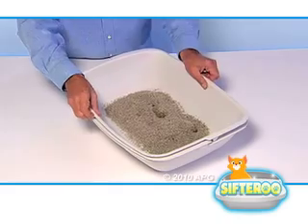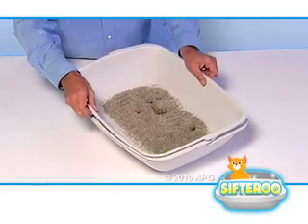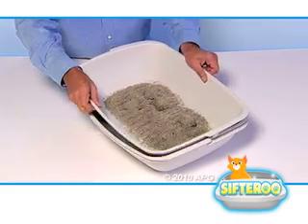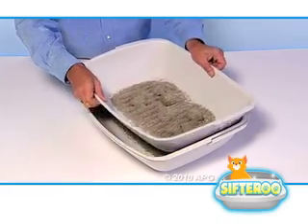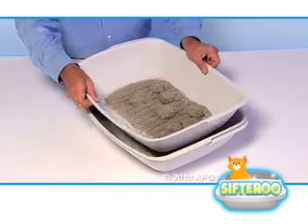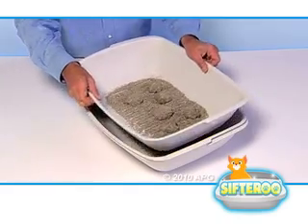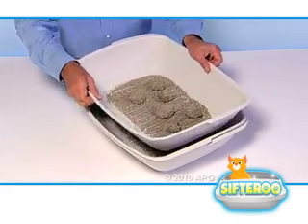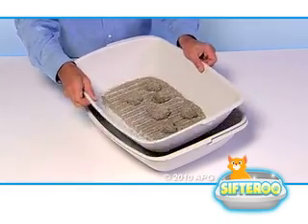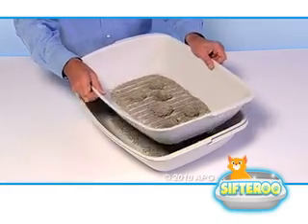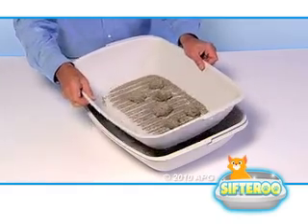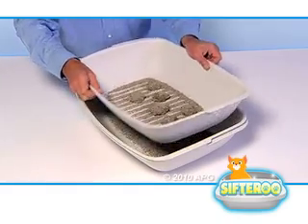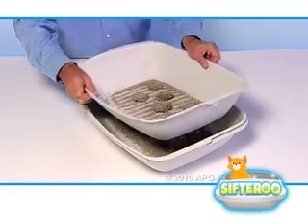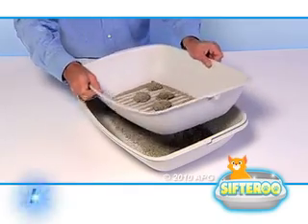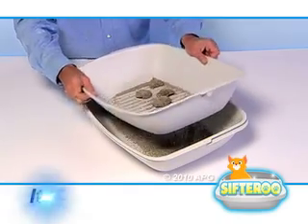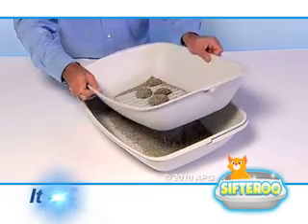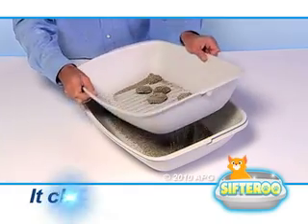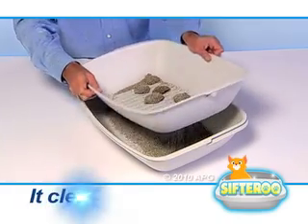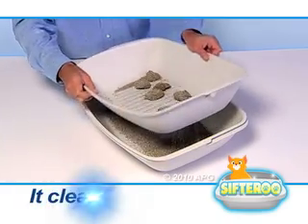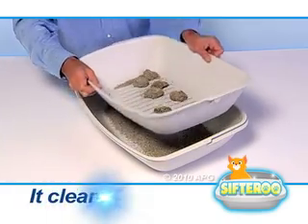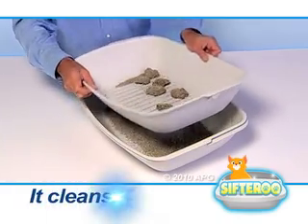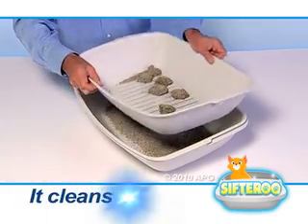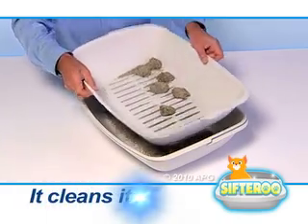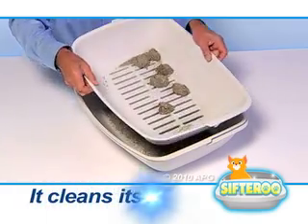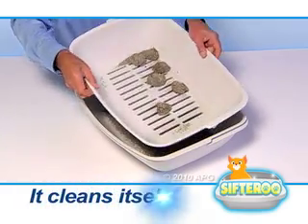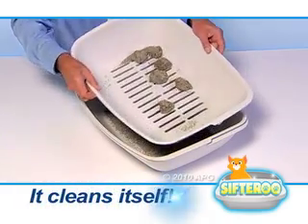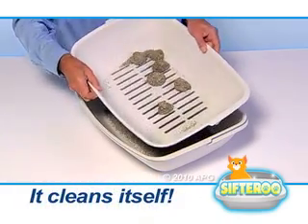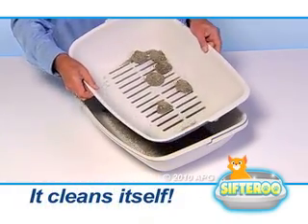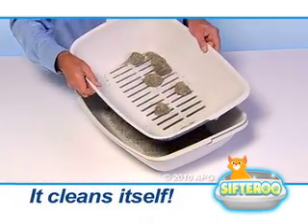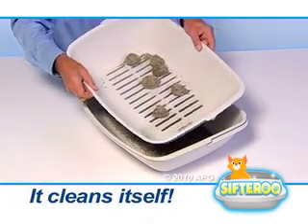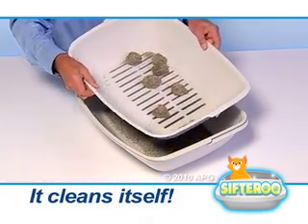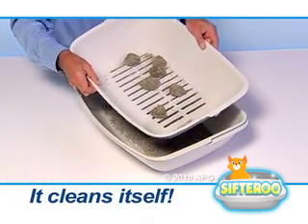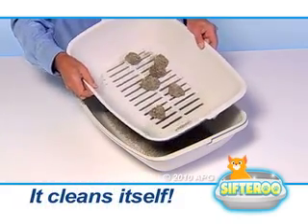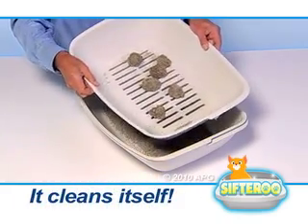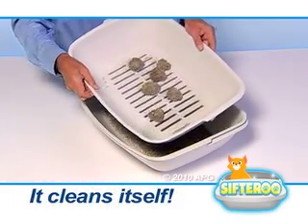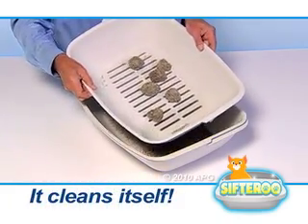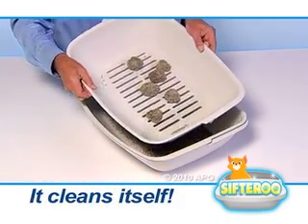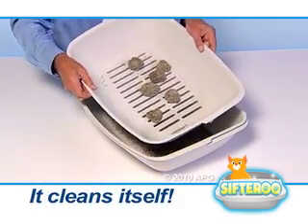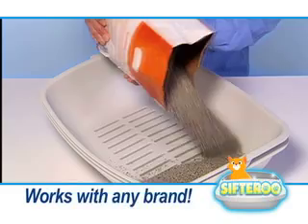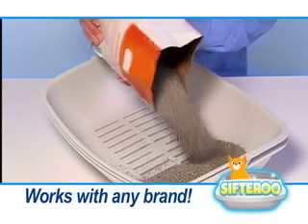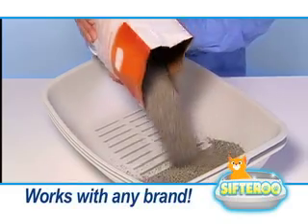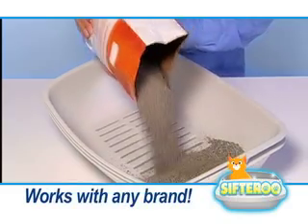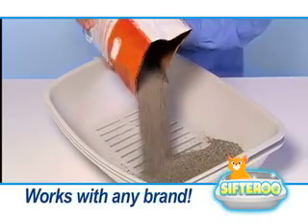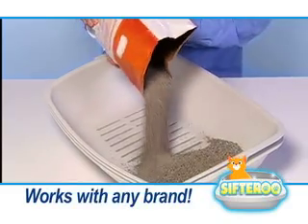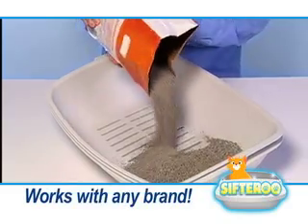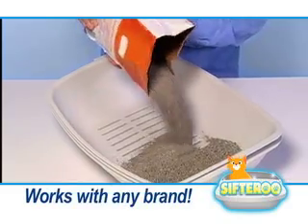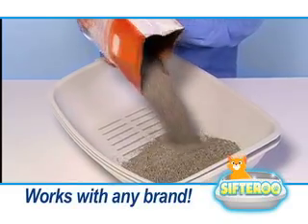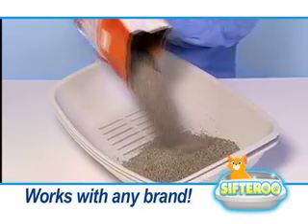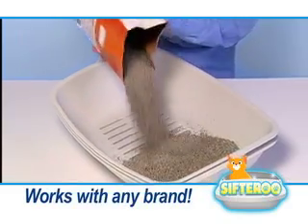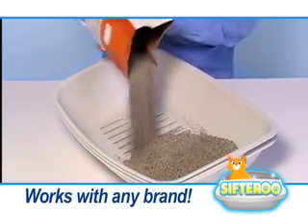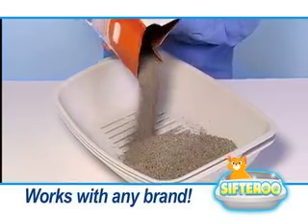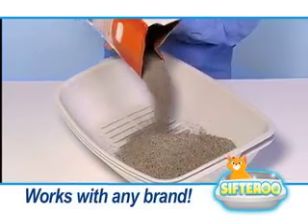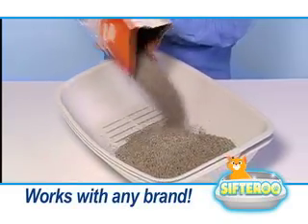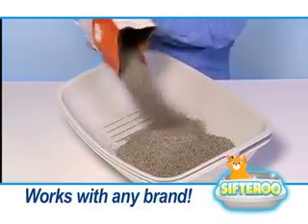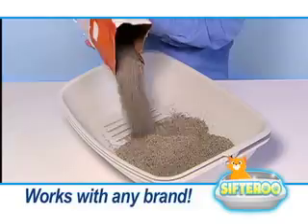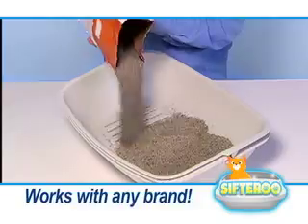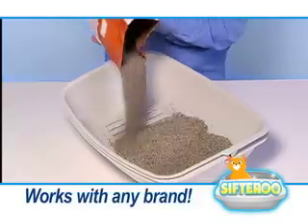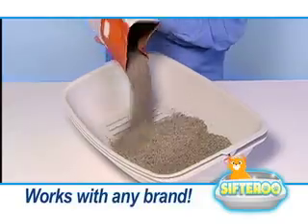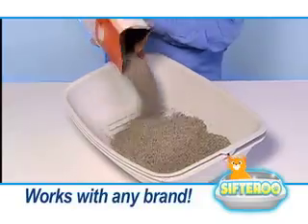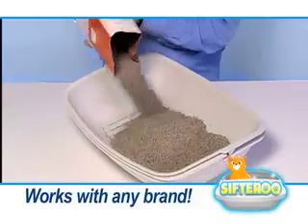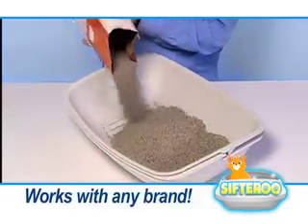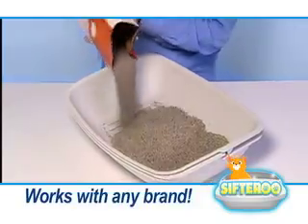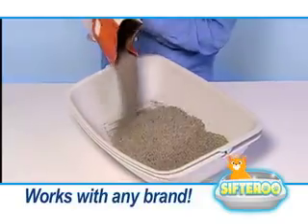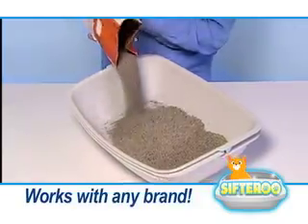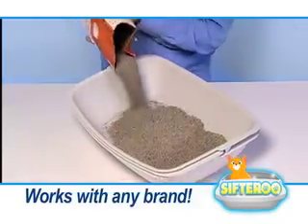Sifteroo is the amazing new litter tray that actually cleans itself! Just add your favorite litter — it works with any brand.